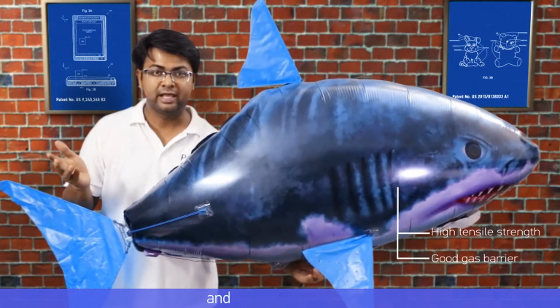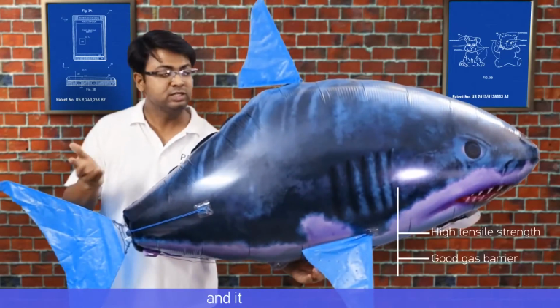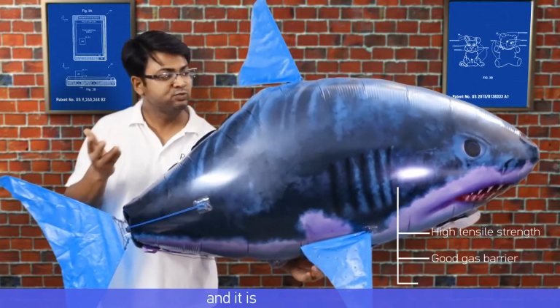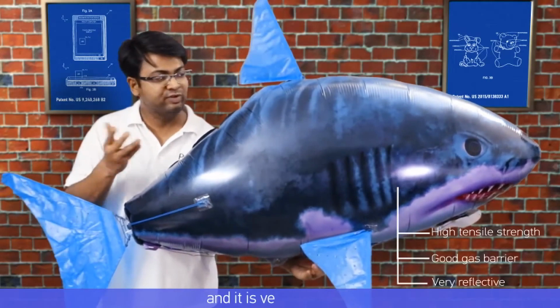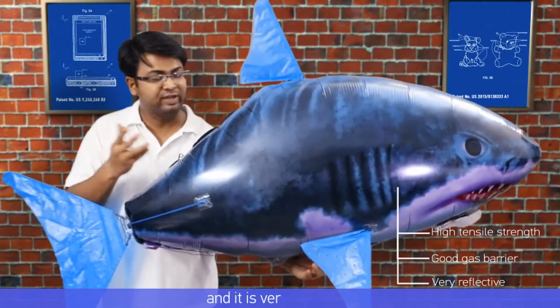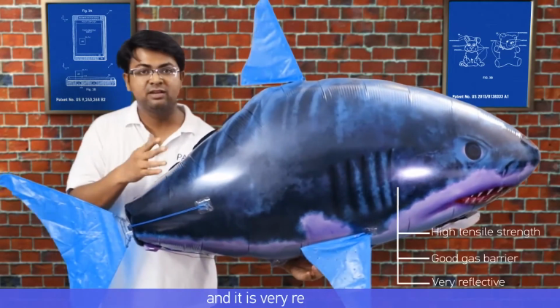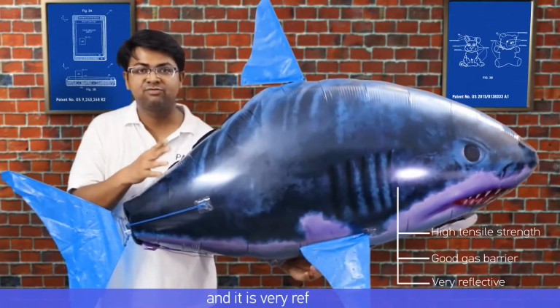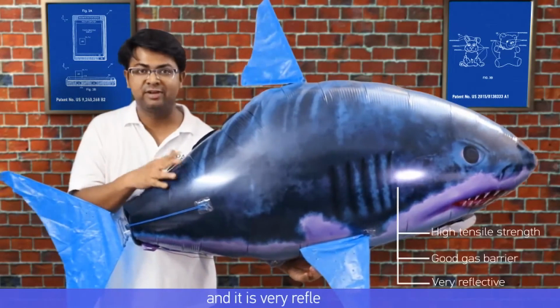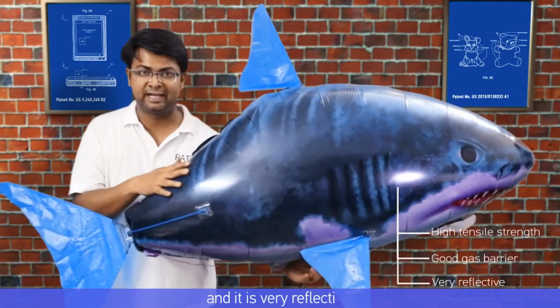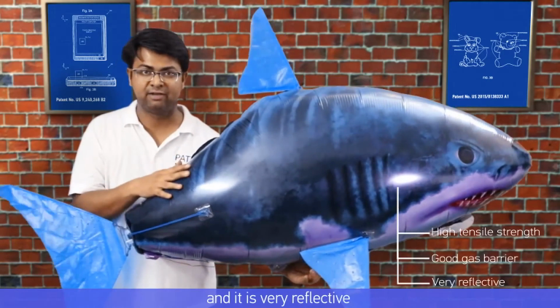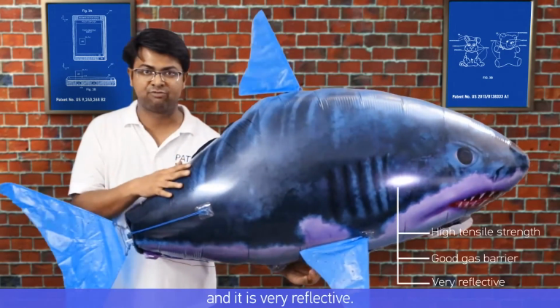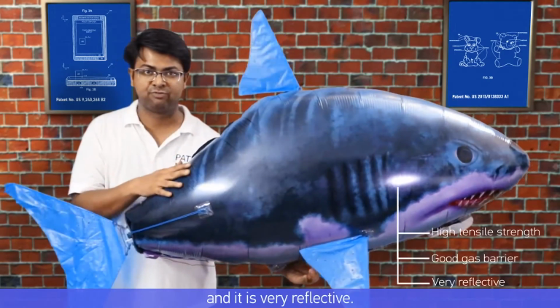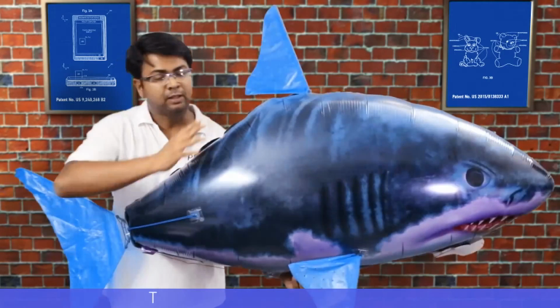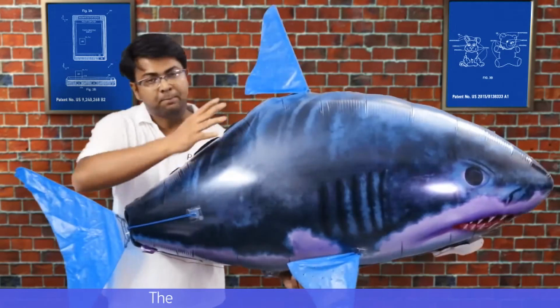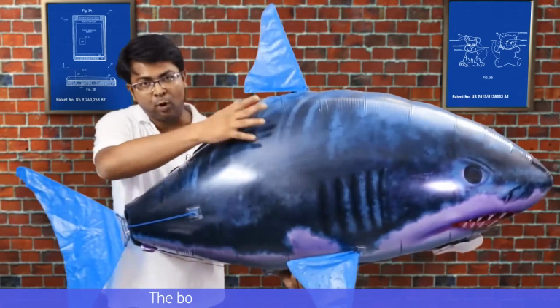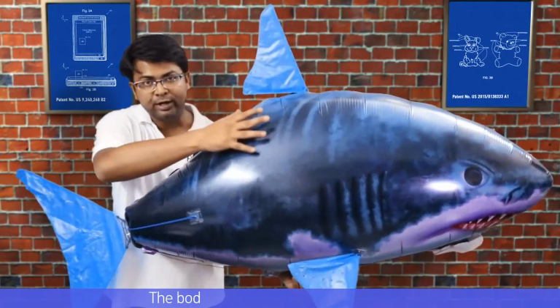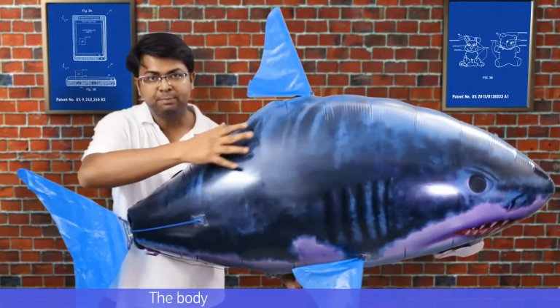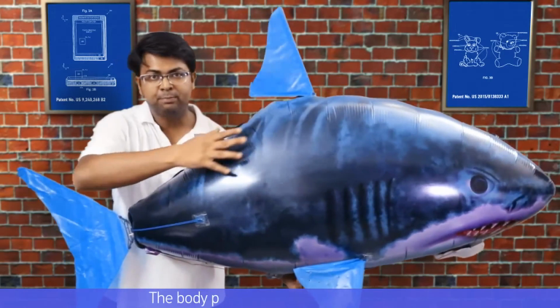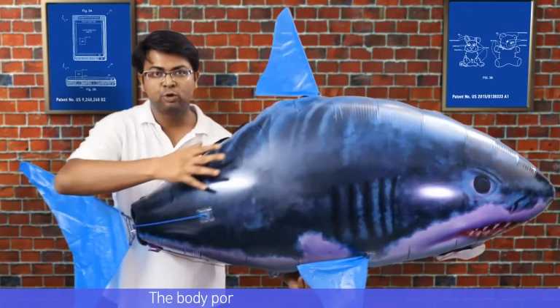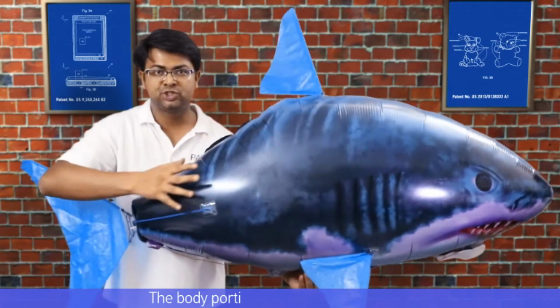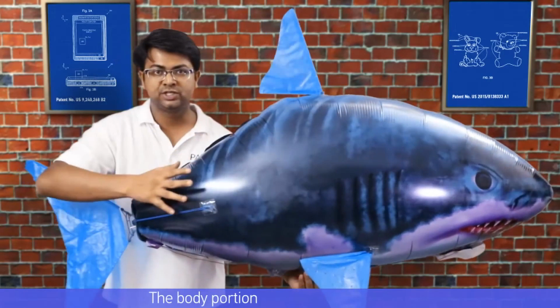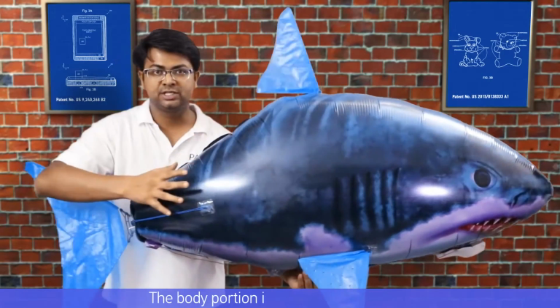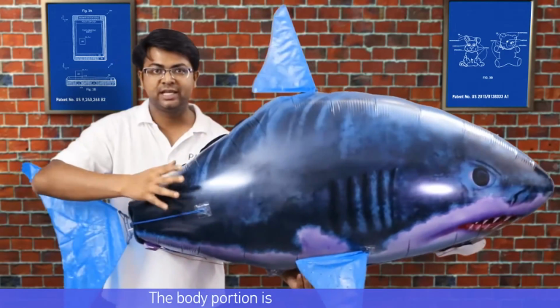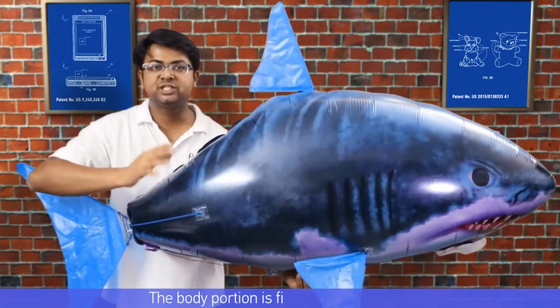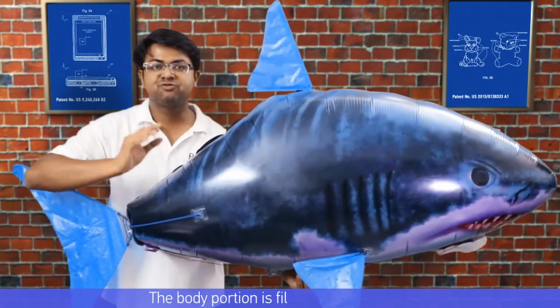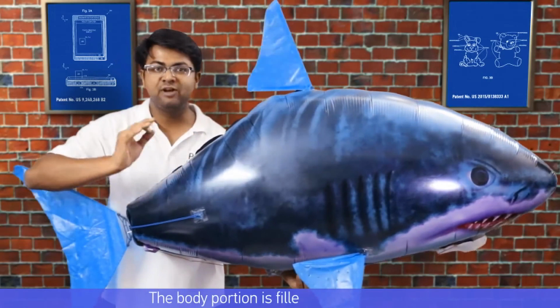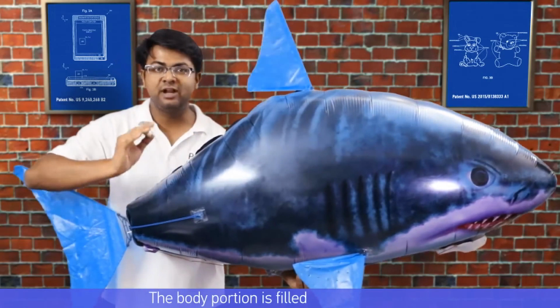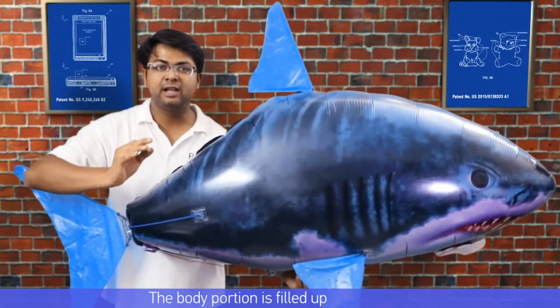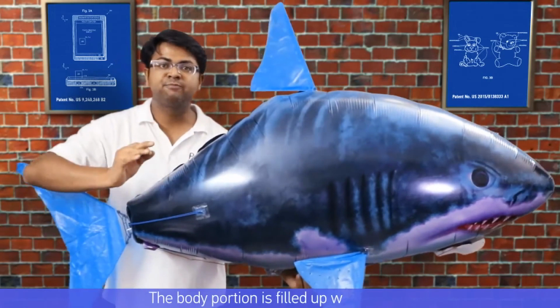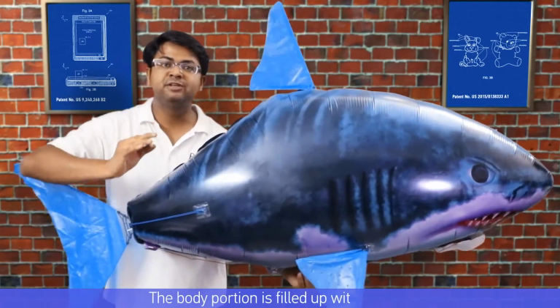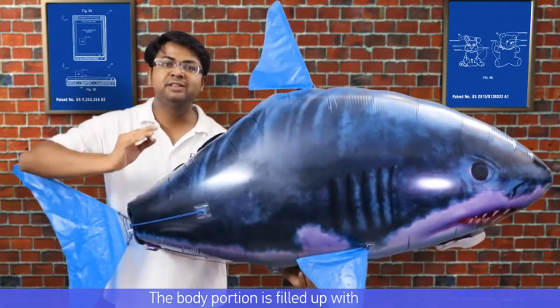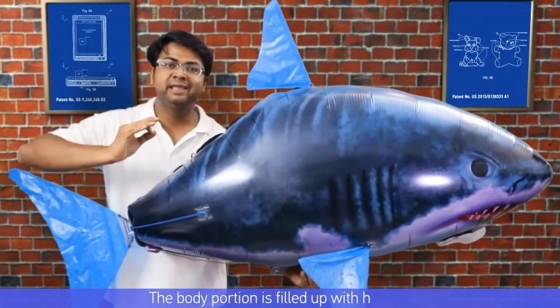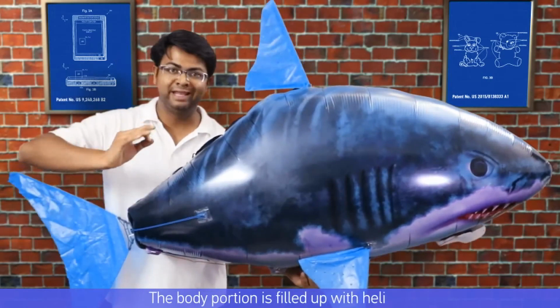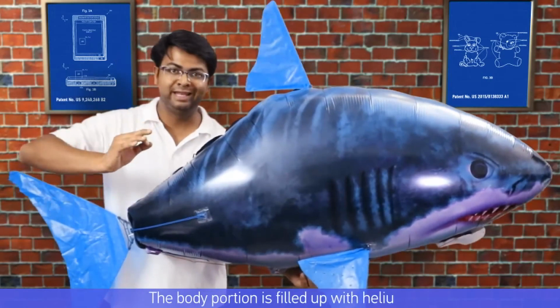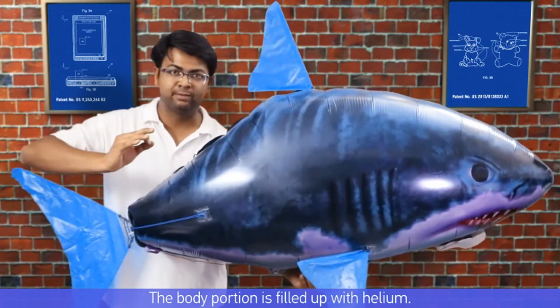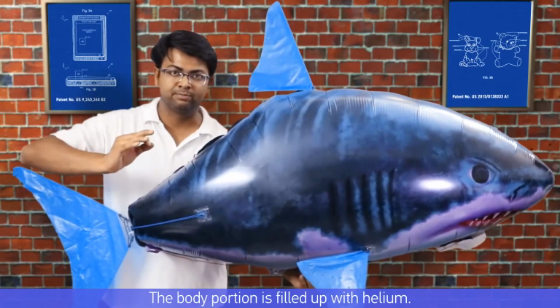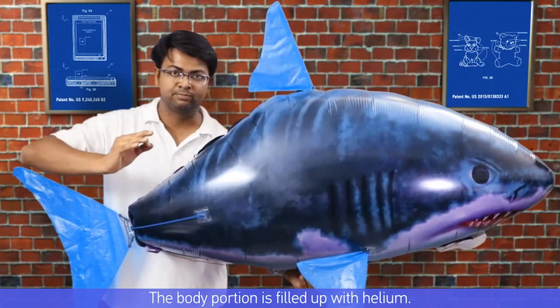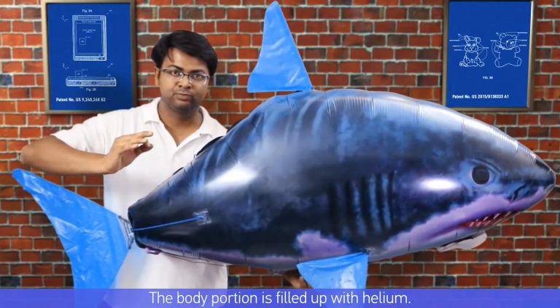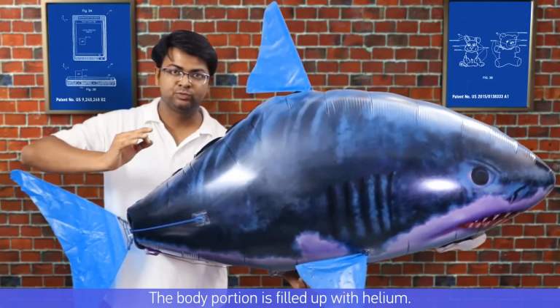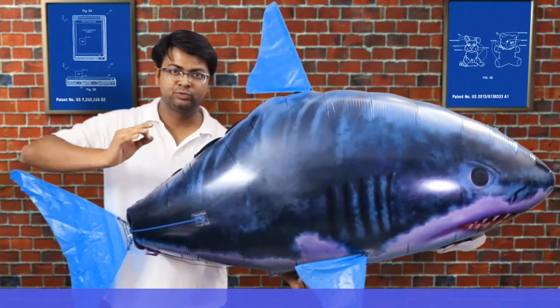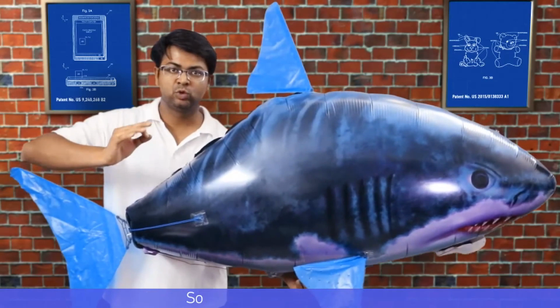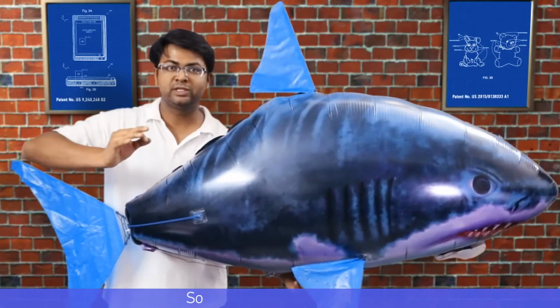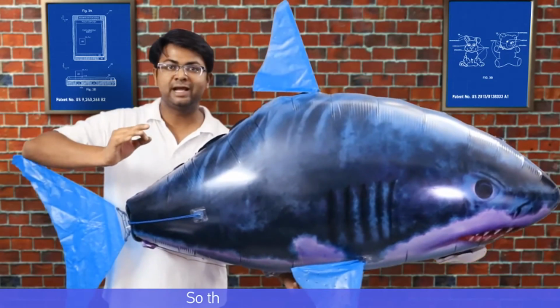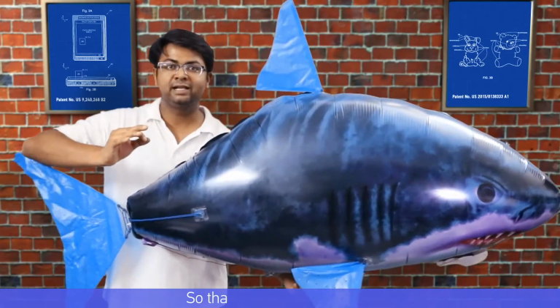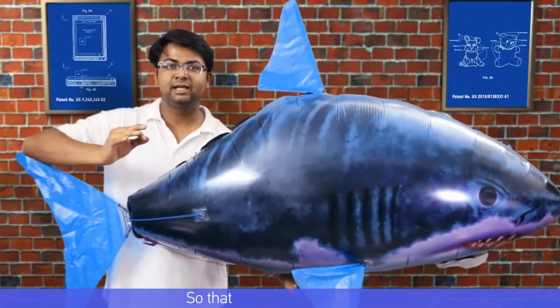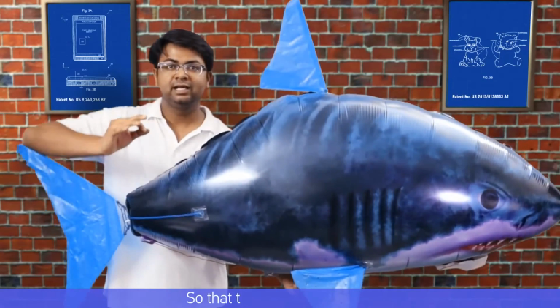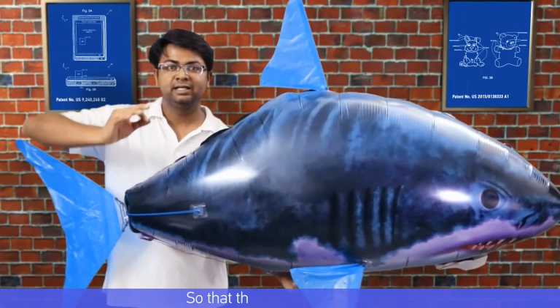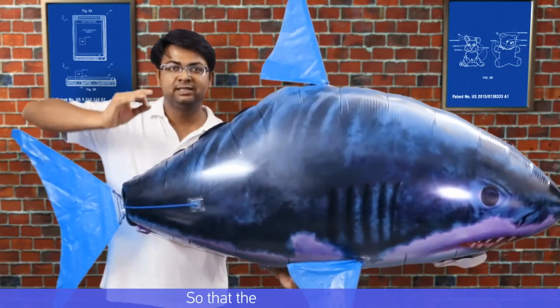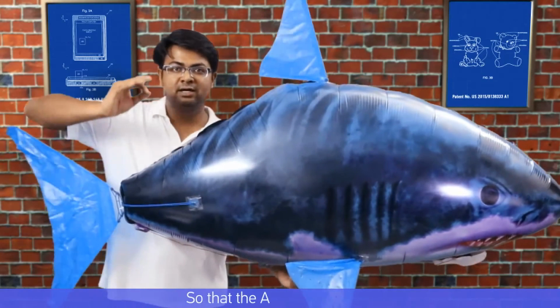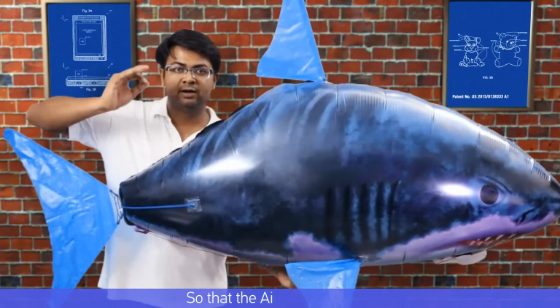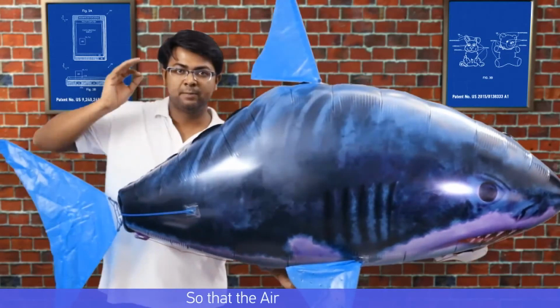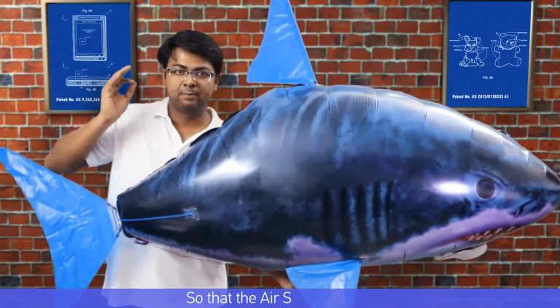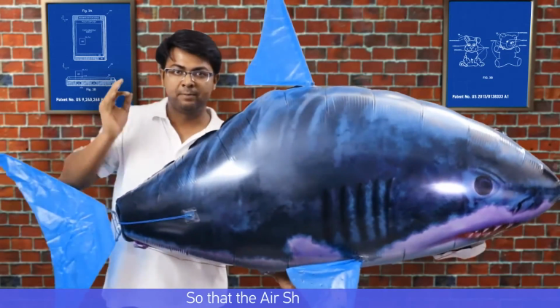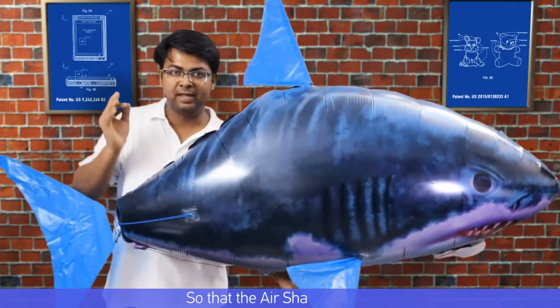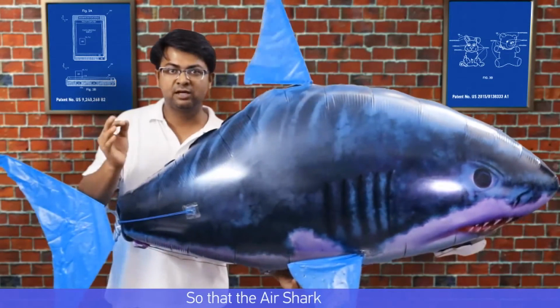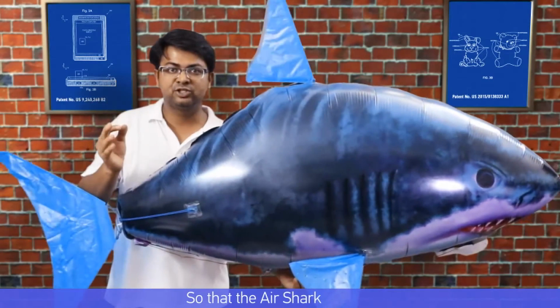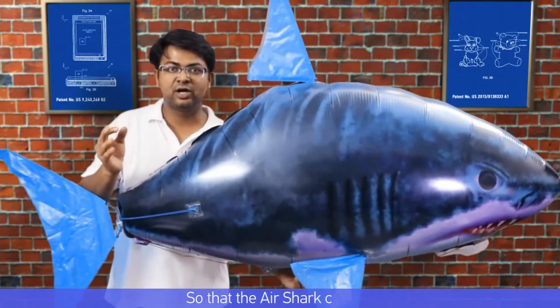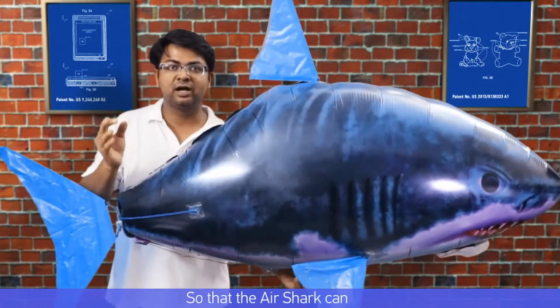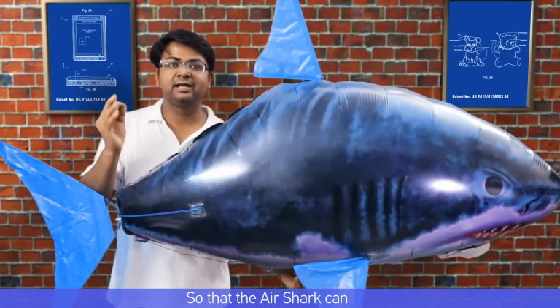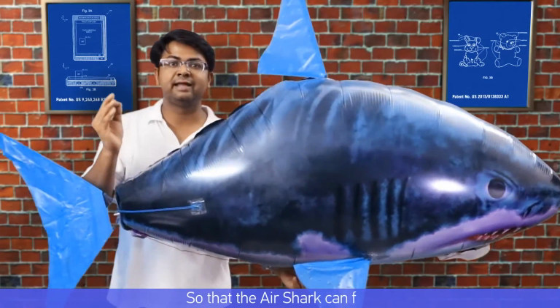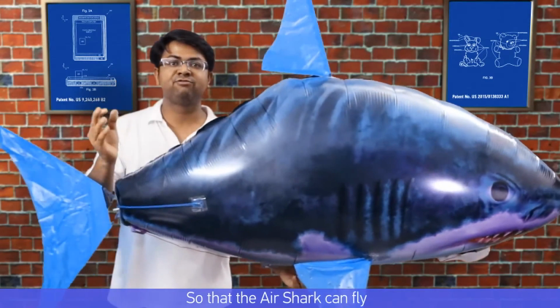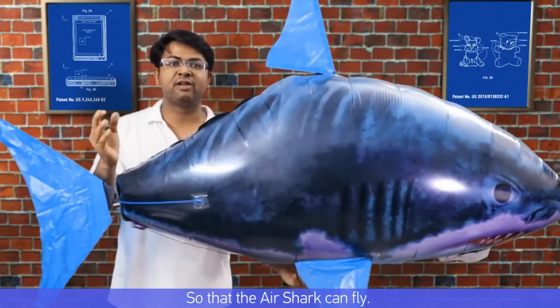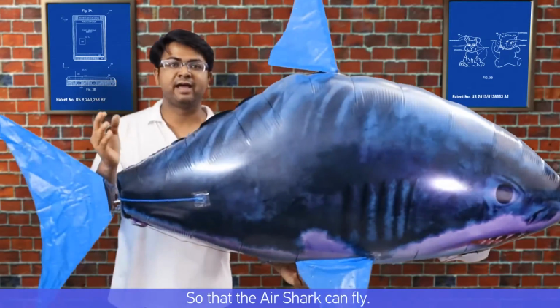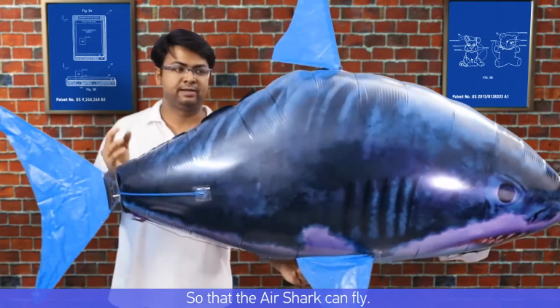Mylar is also very reflective. The body portion is filled up with helium so that the air swimmer can fly.